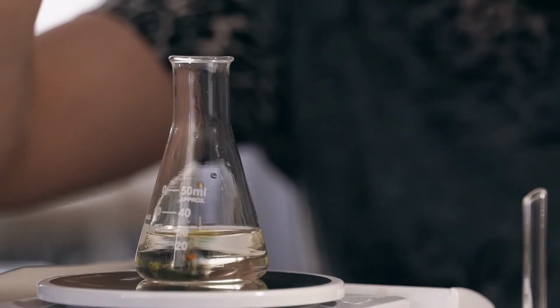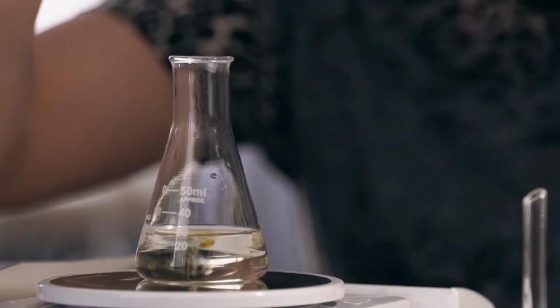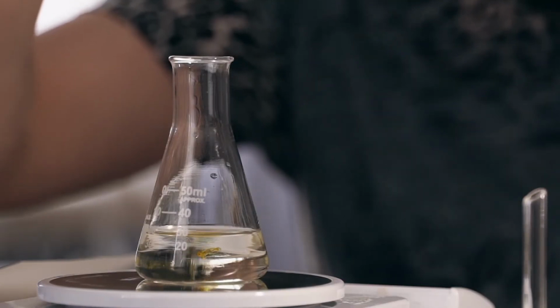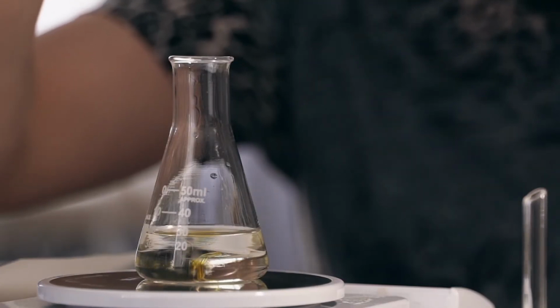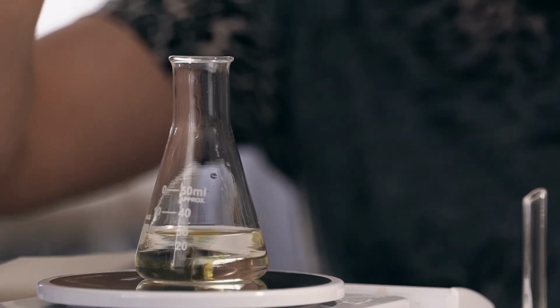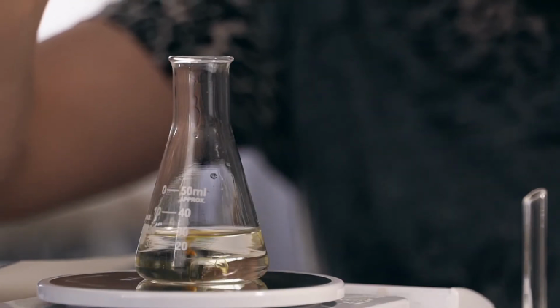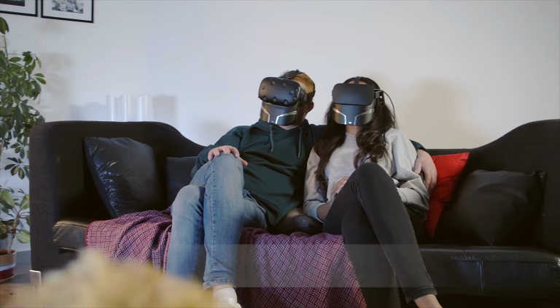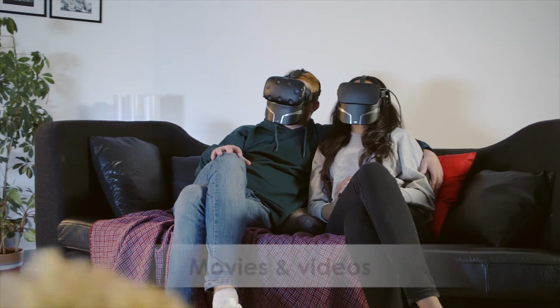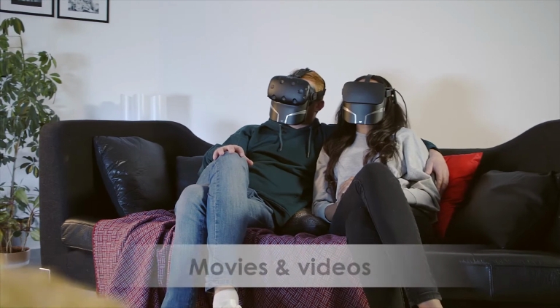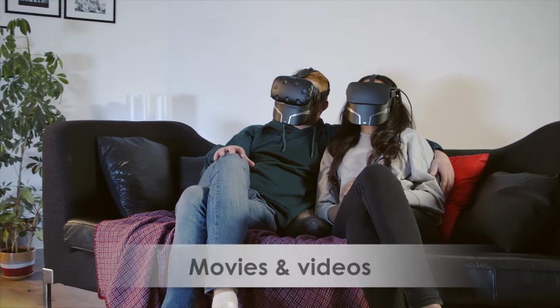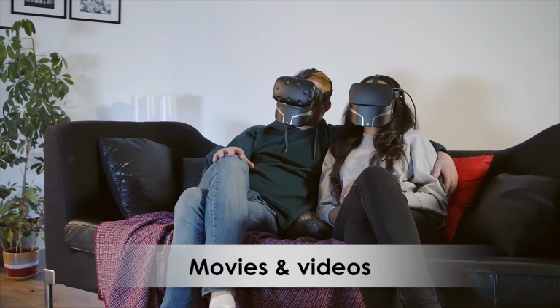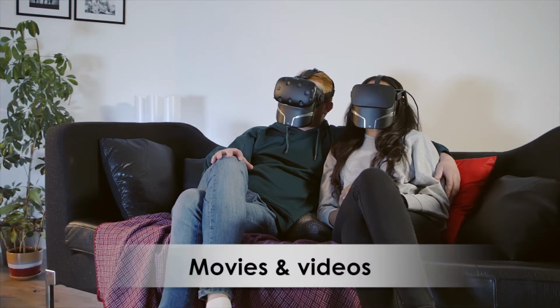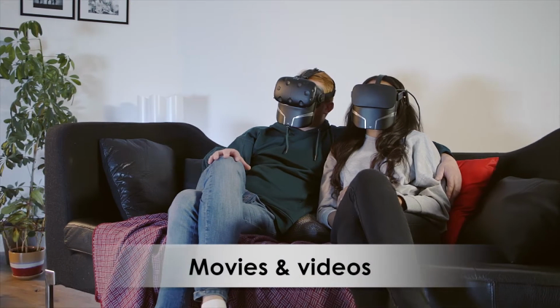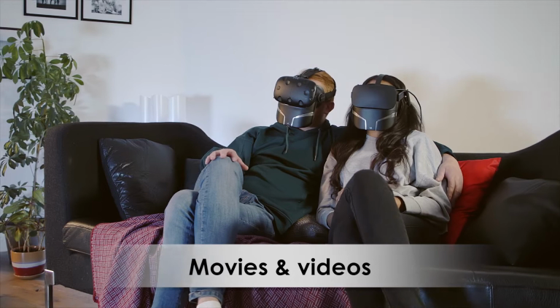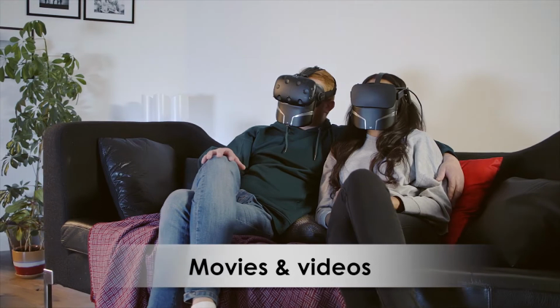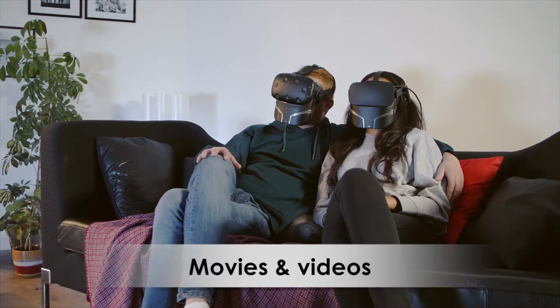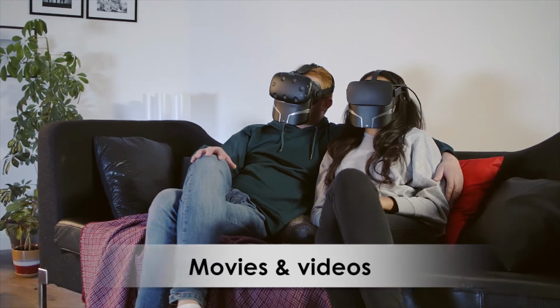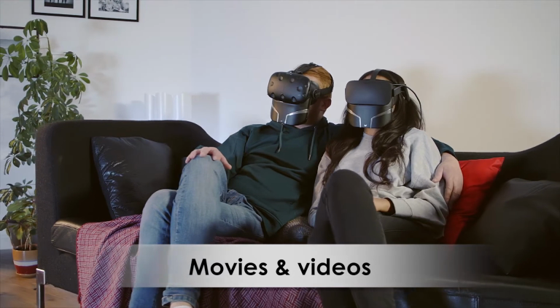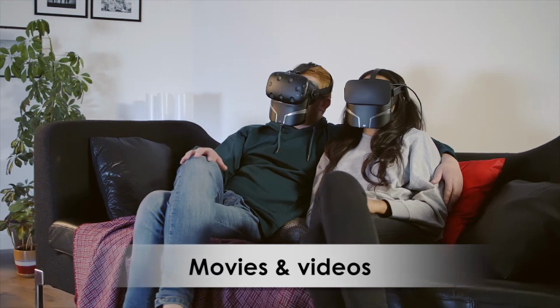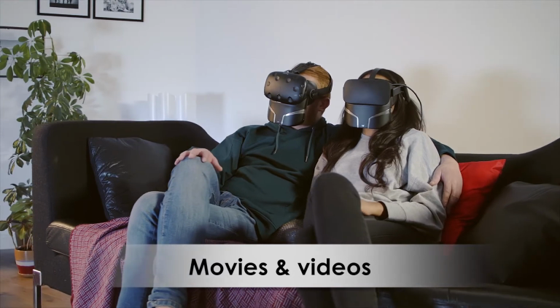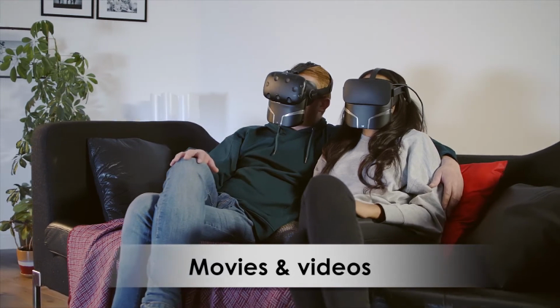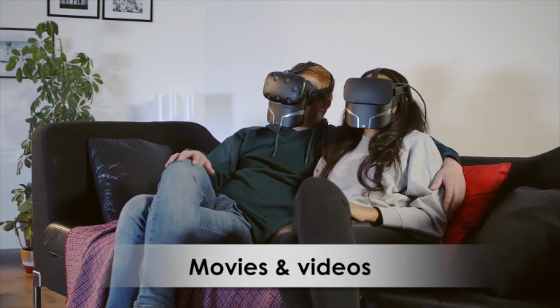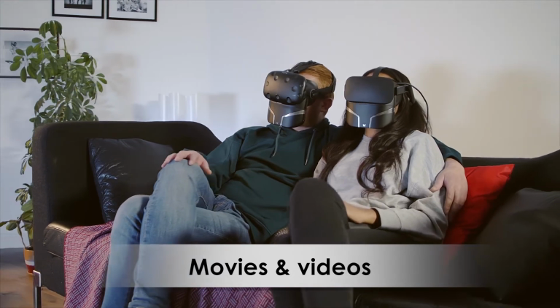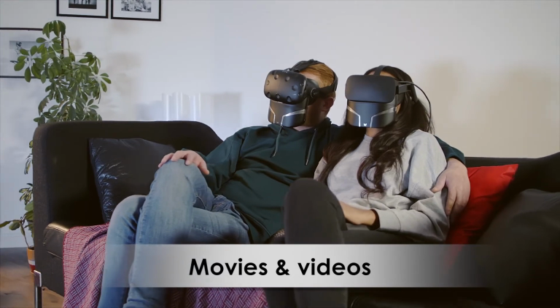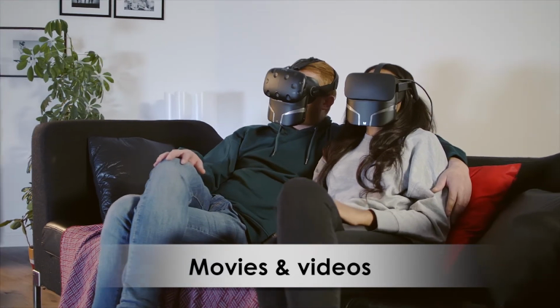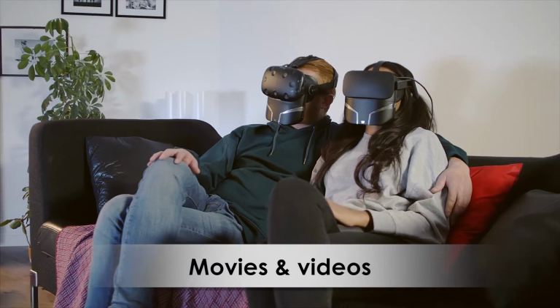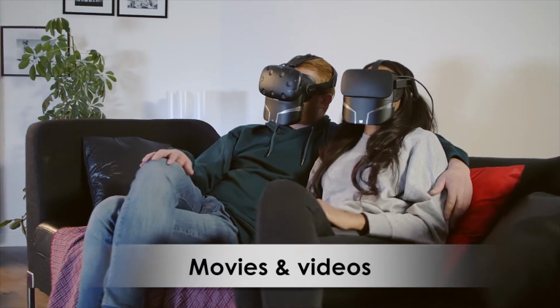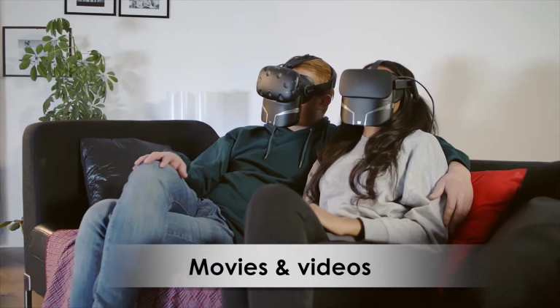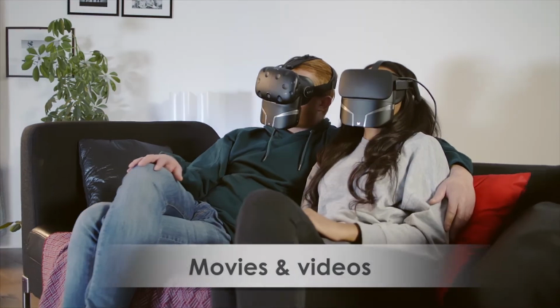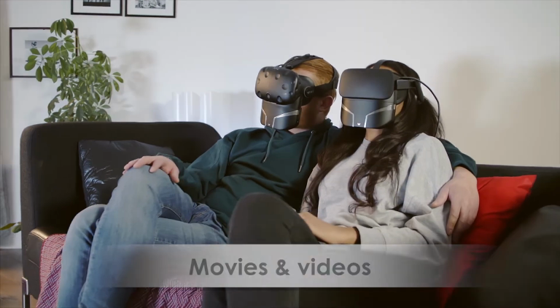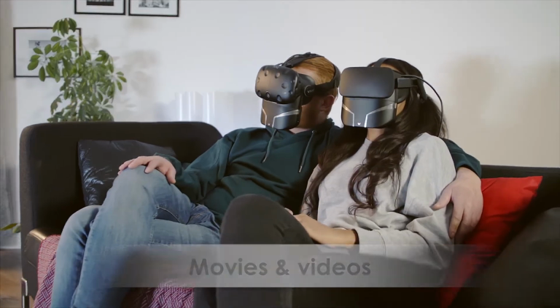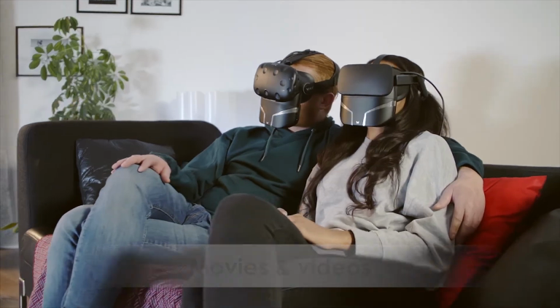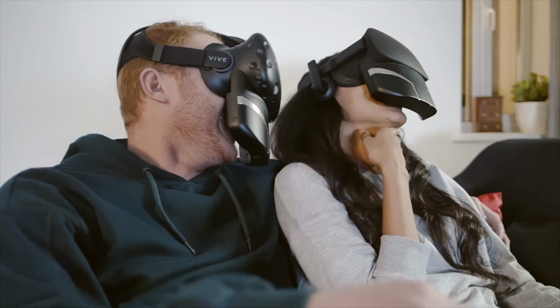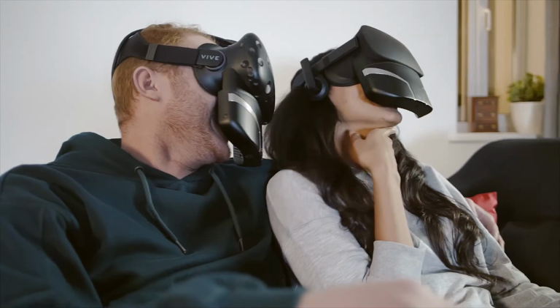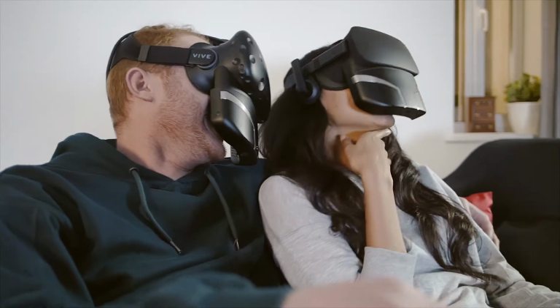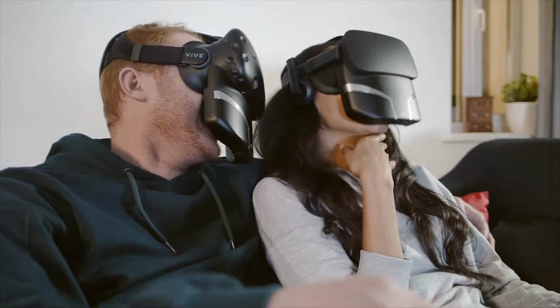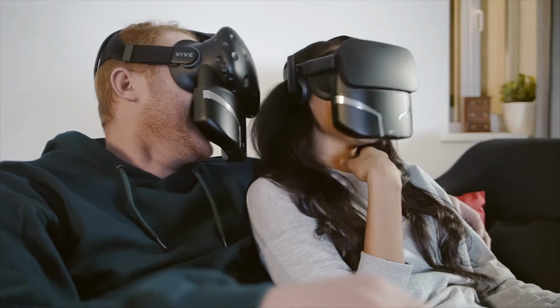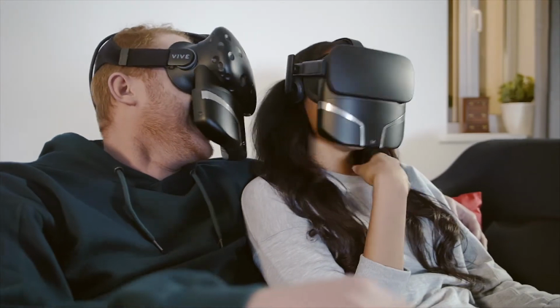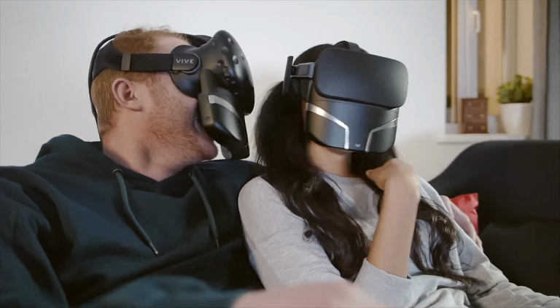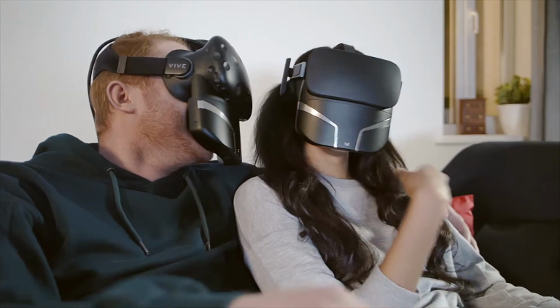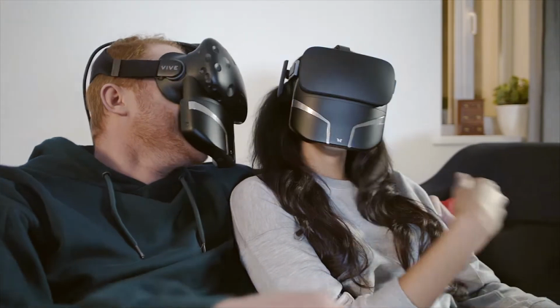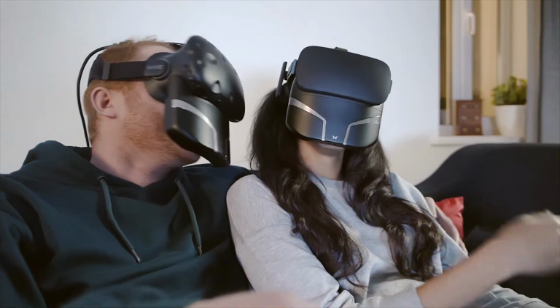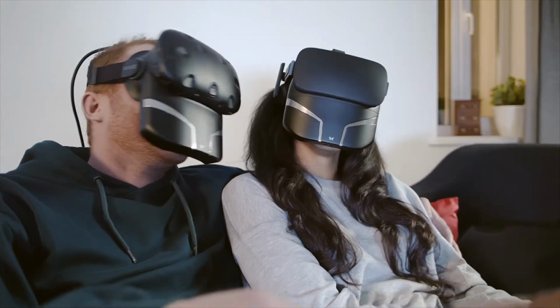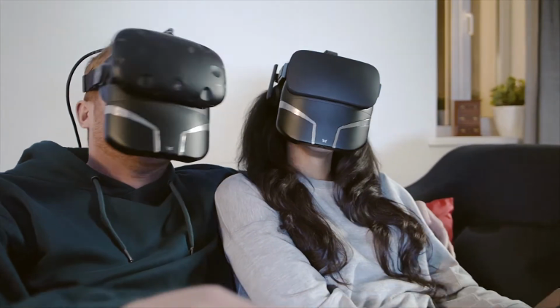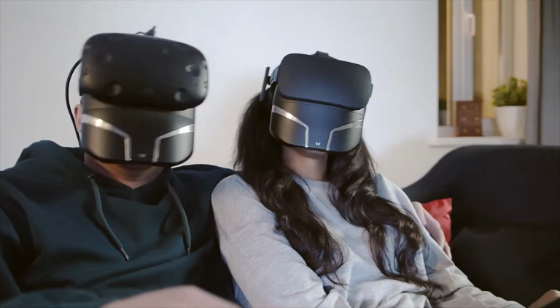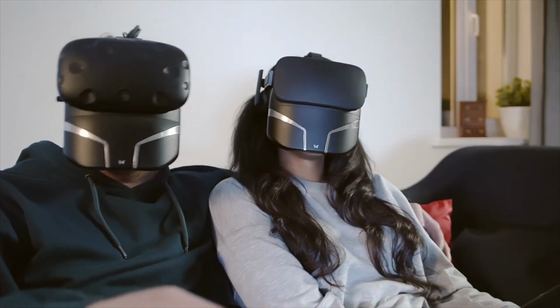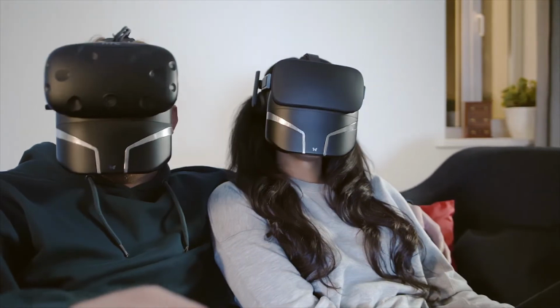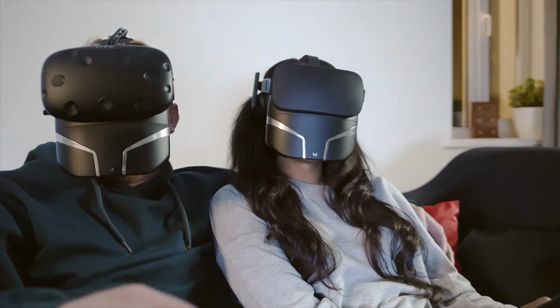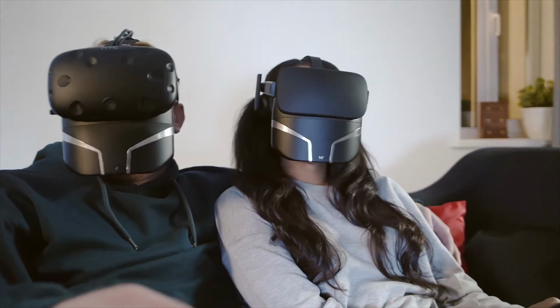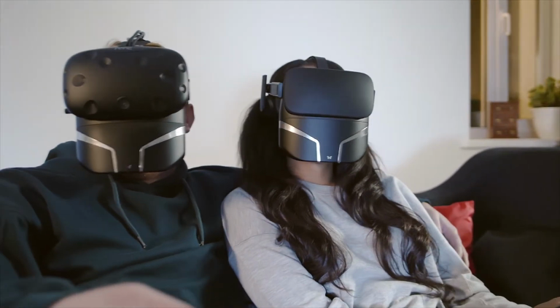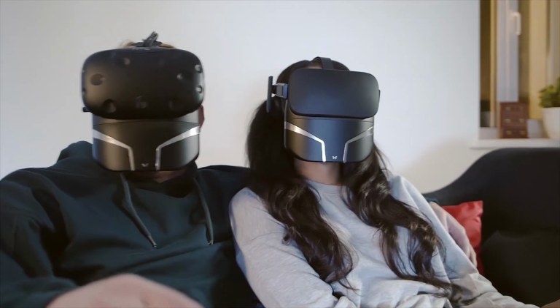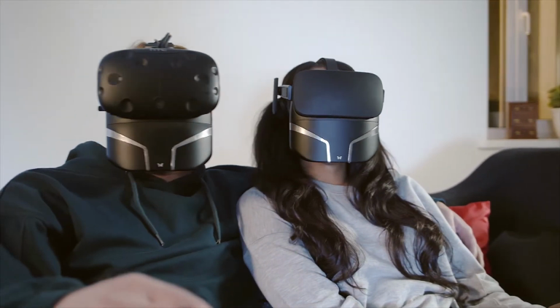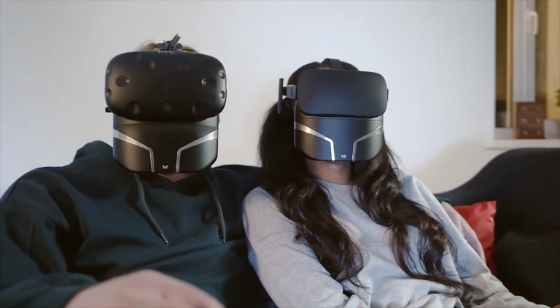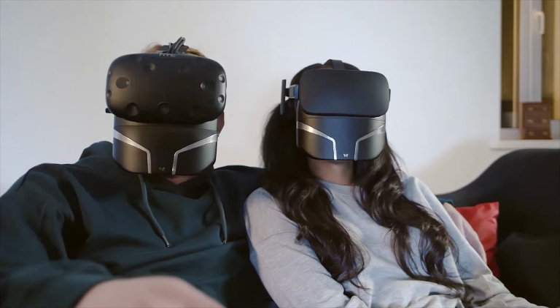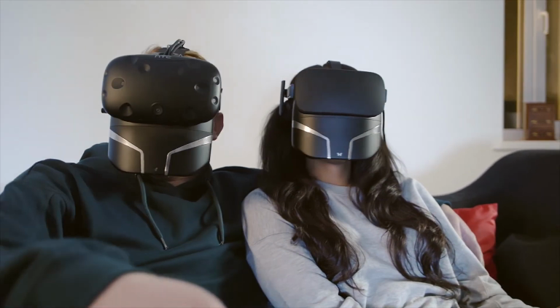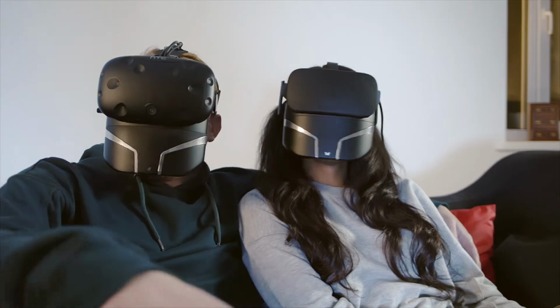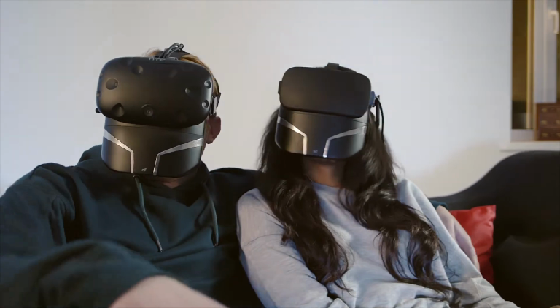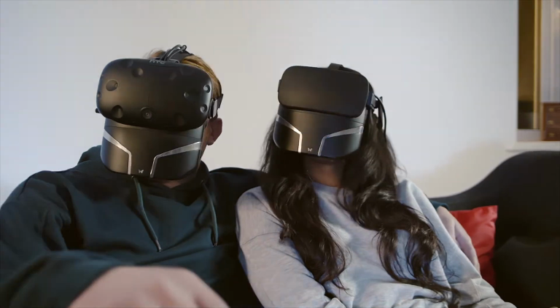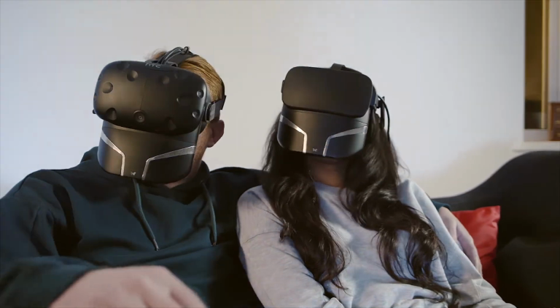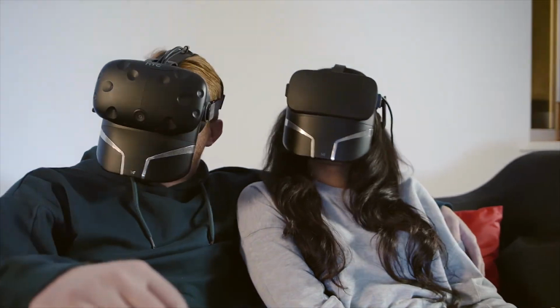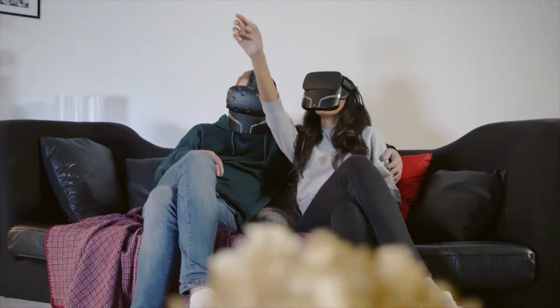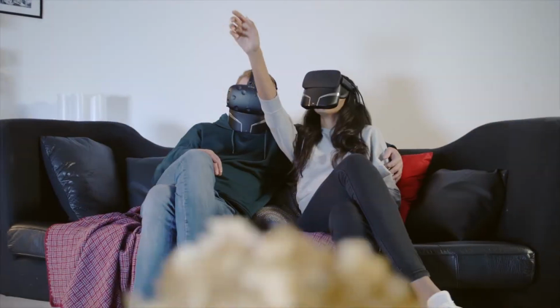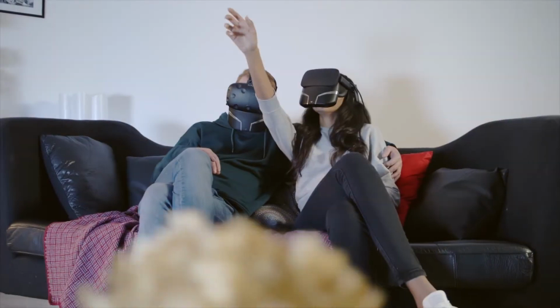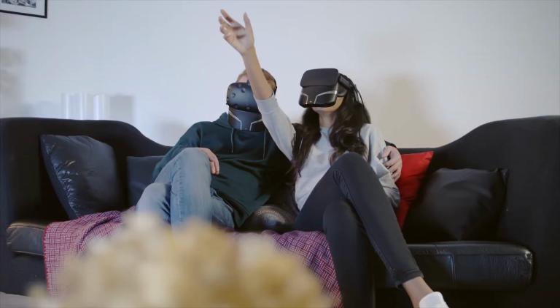Download FeelReal tracks online. Run your favorite movie through the FeelReal app and allow your nose to enjoy it just as your eyes and ears do.